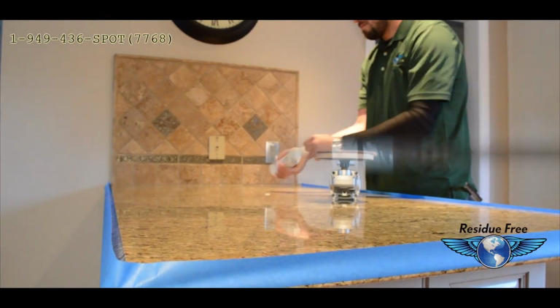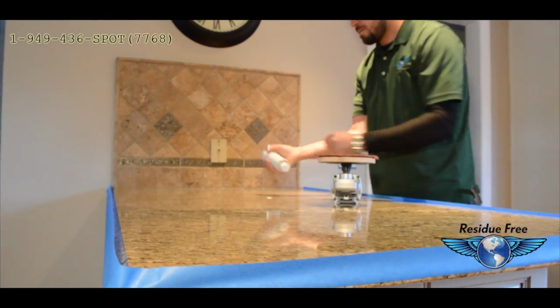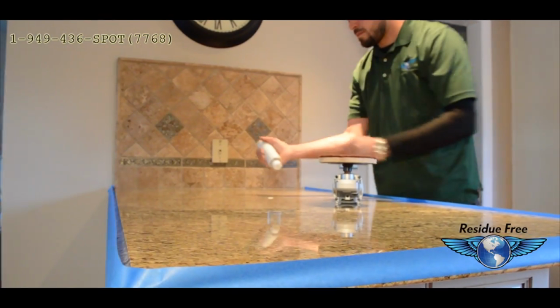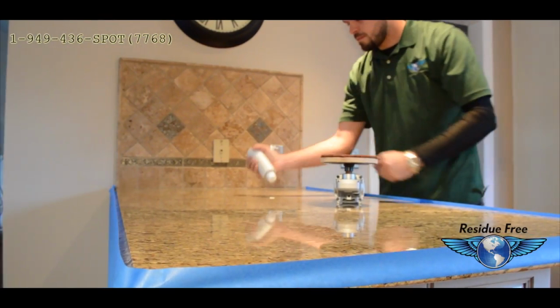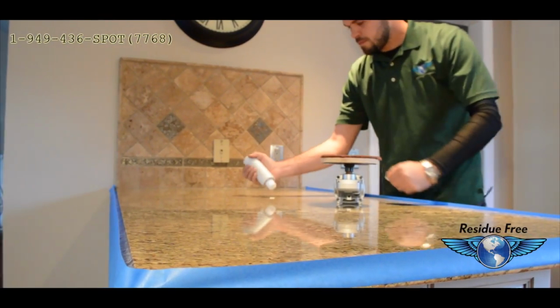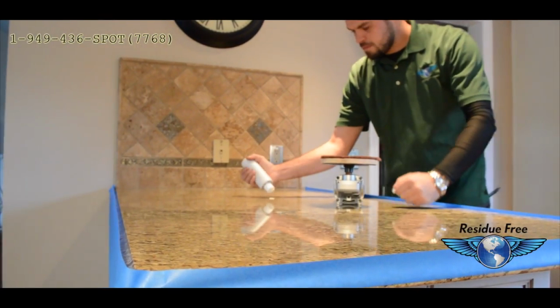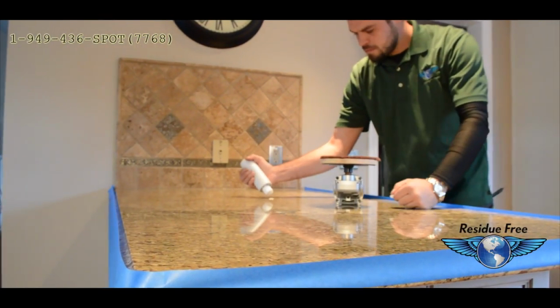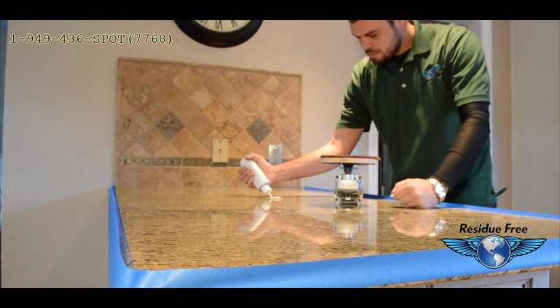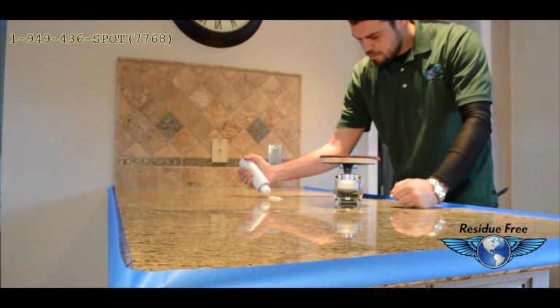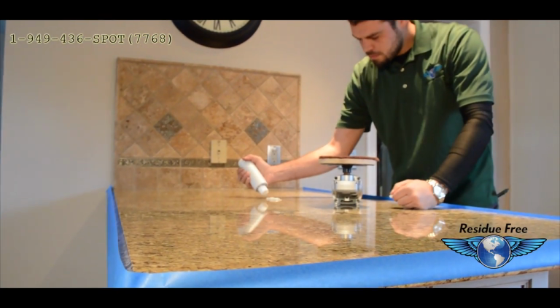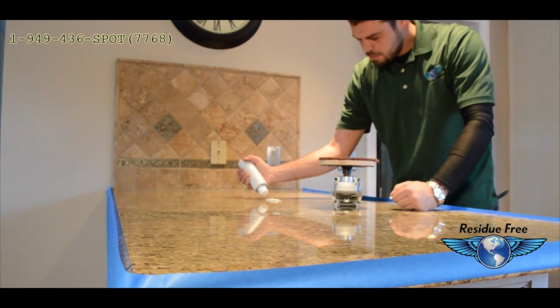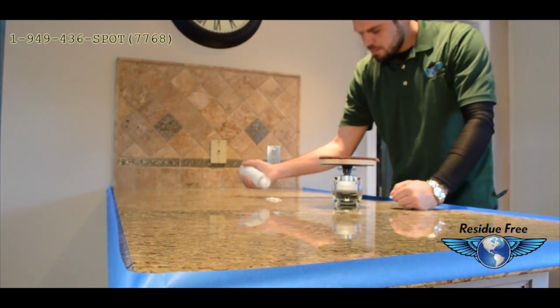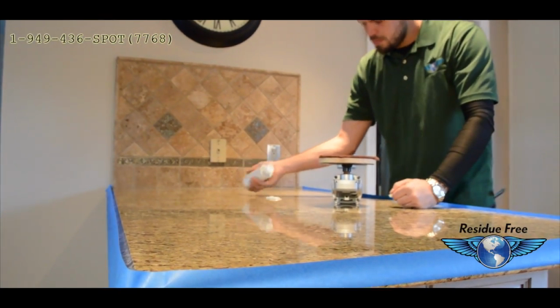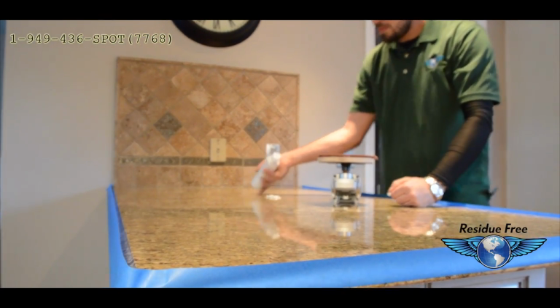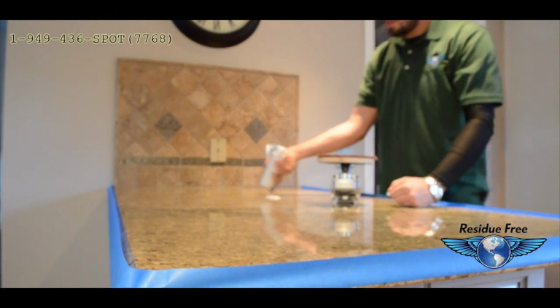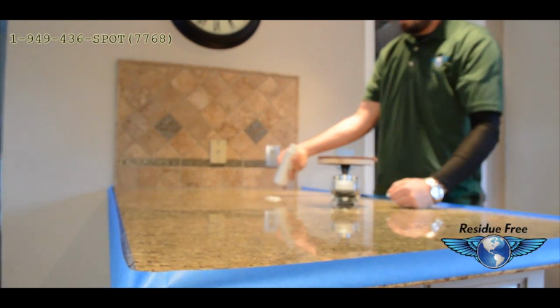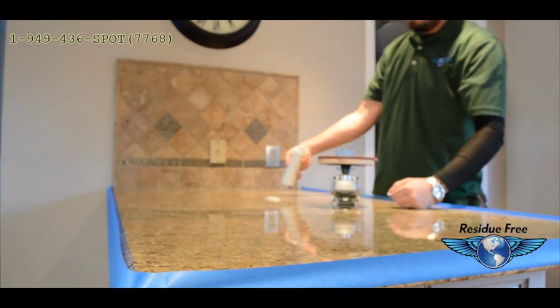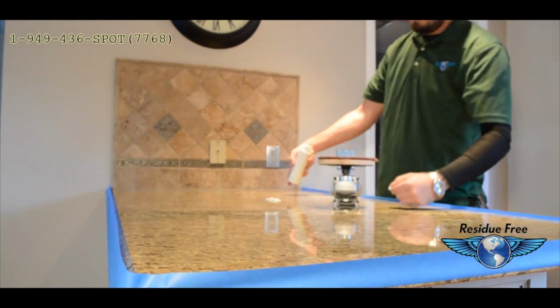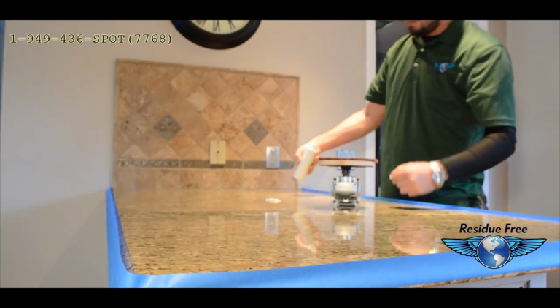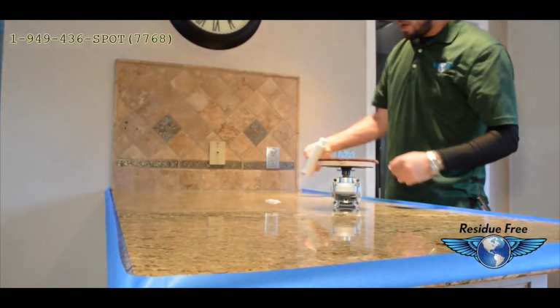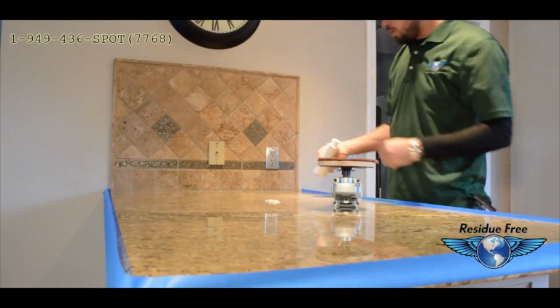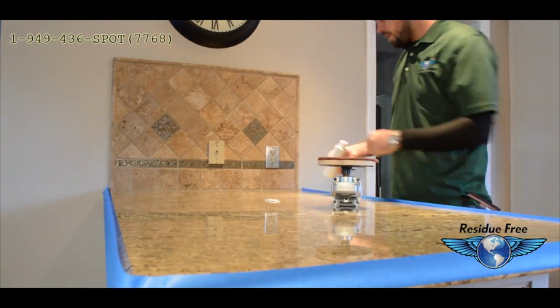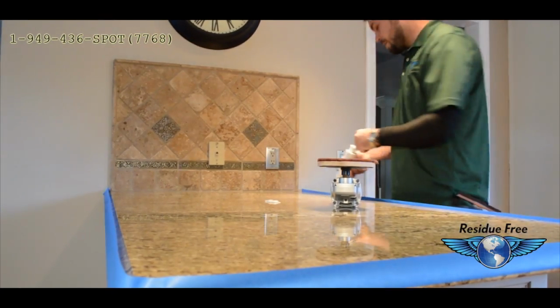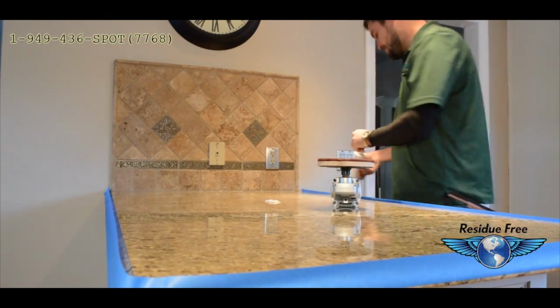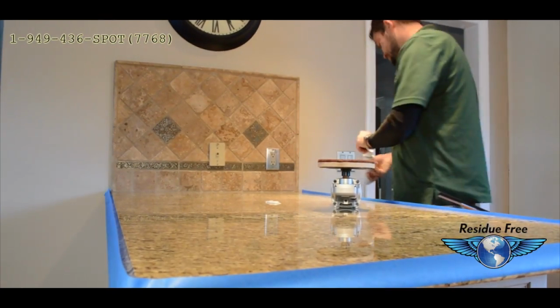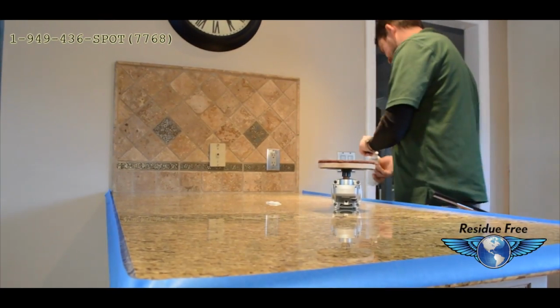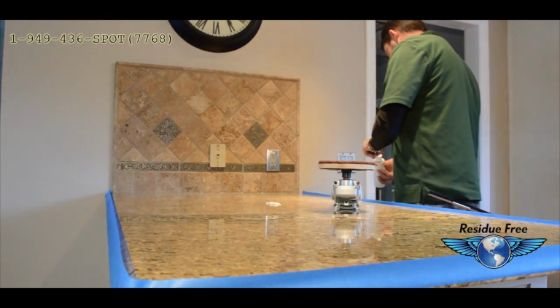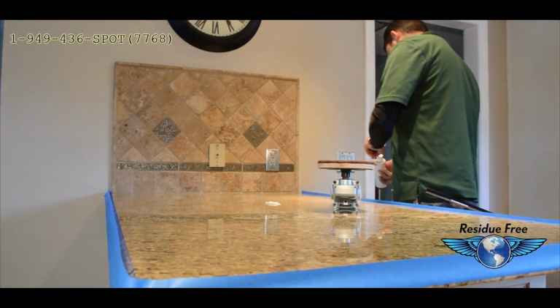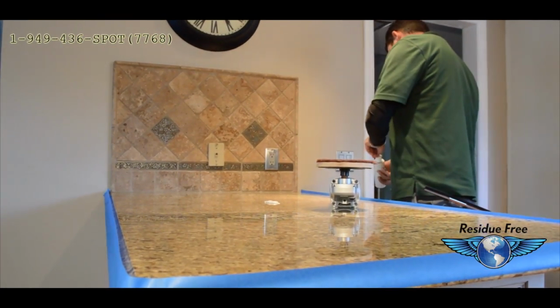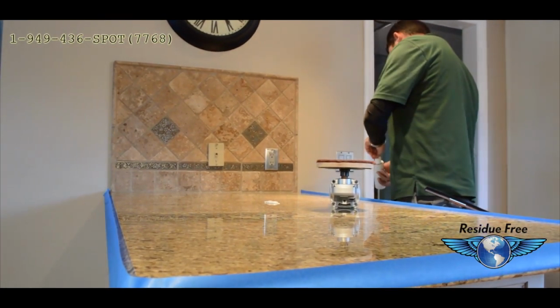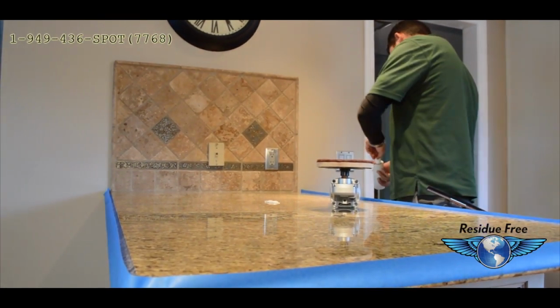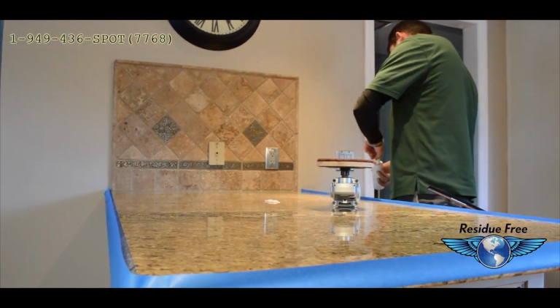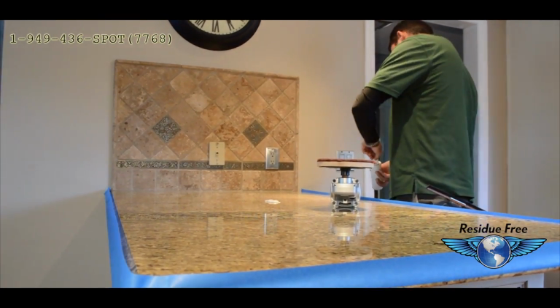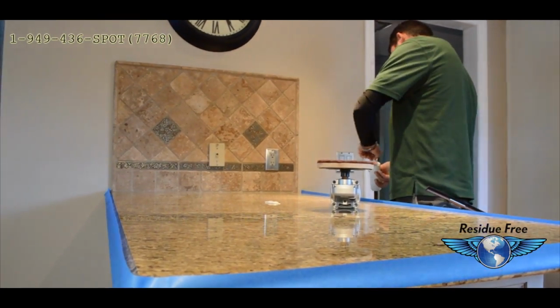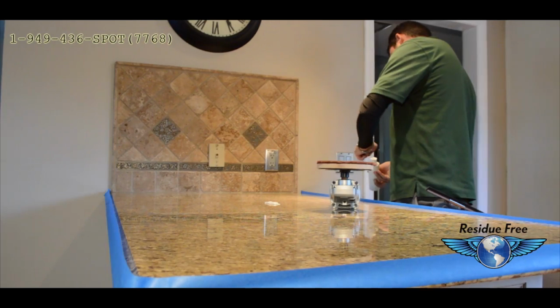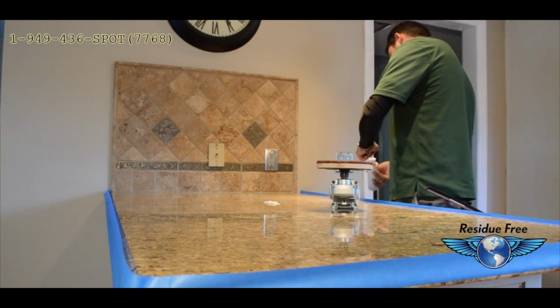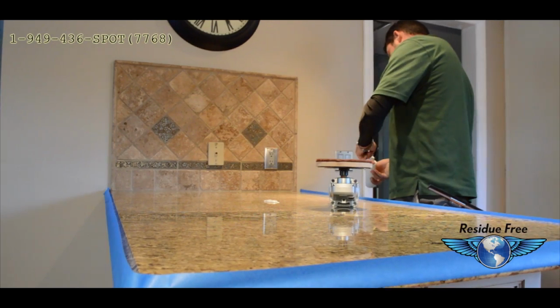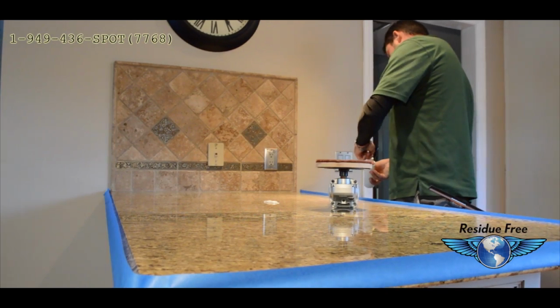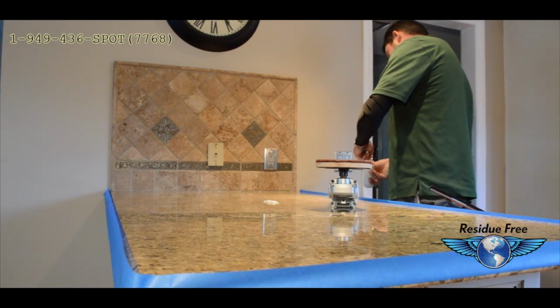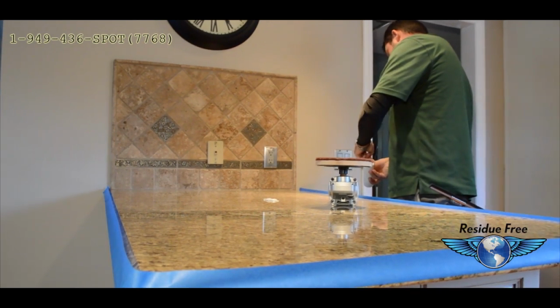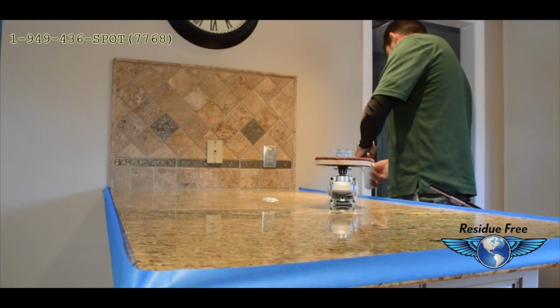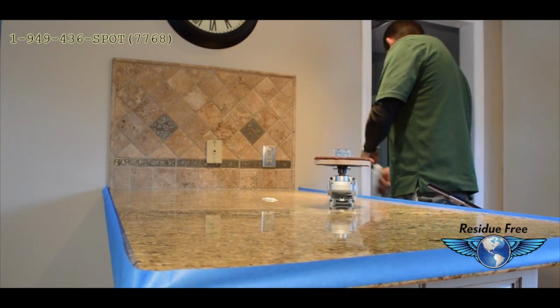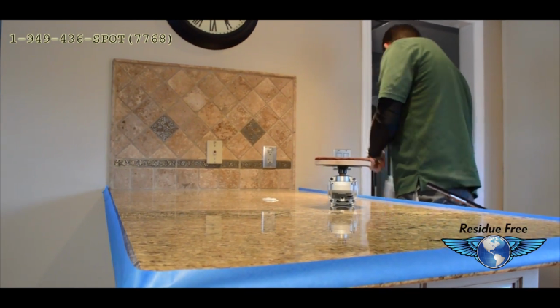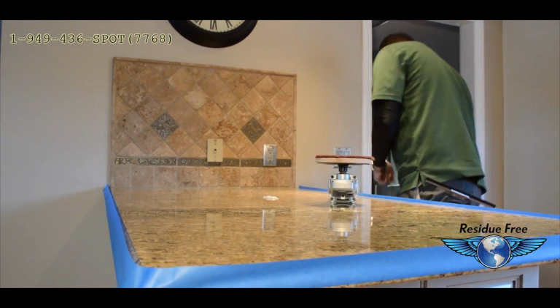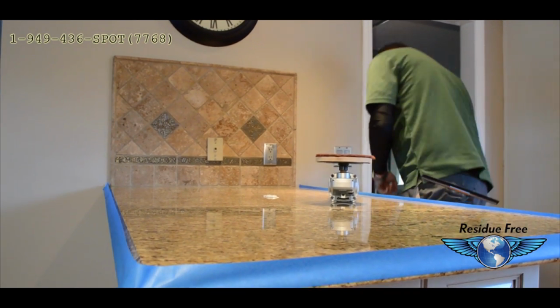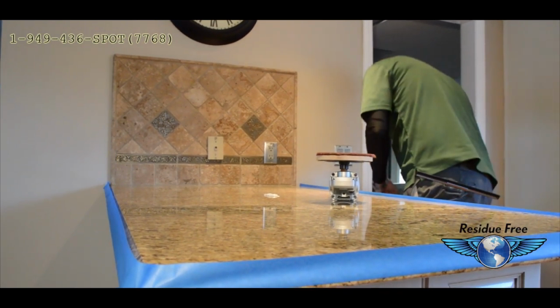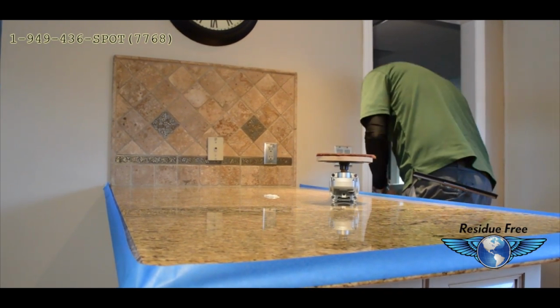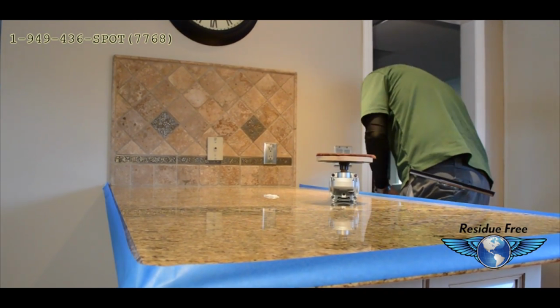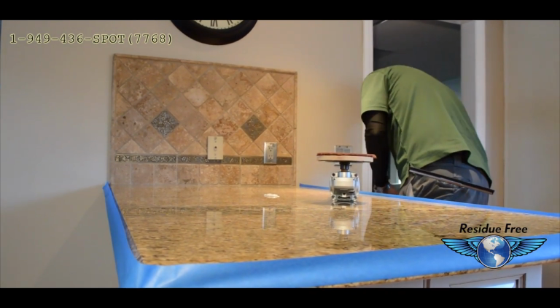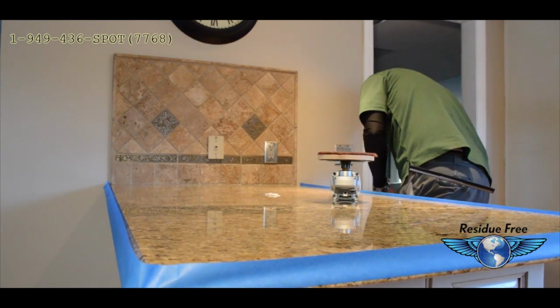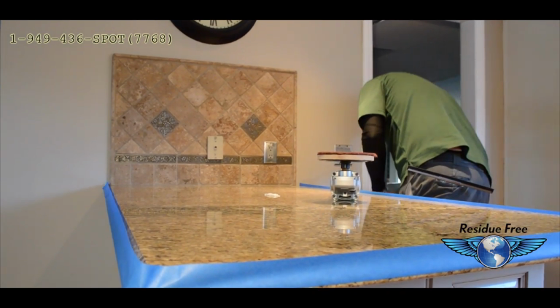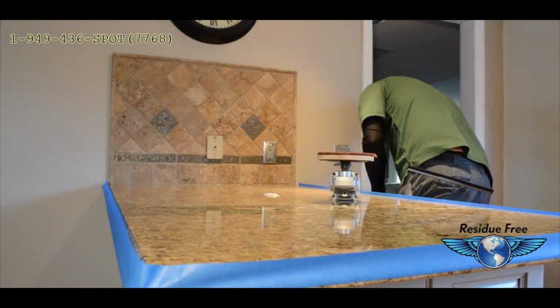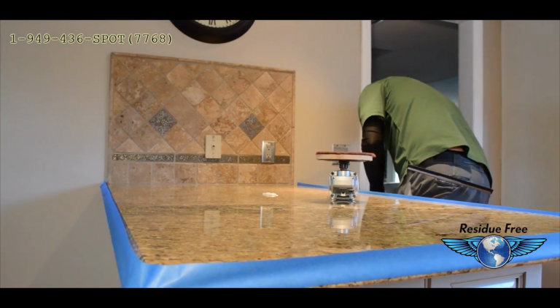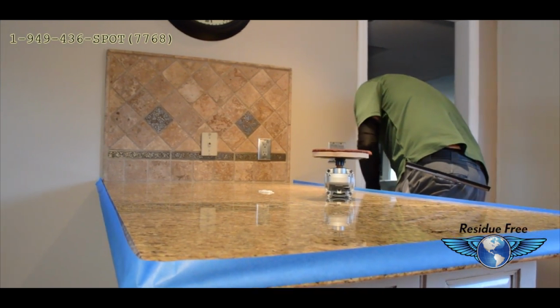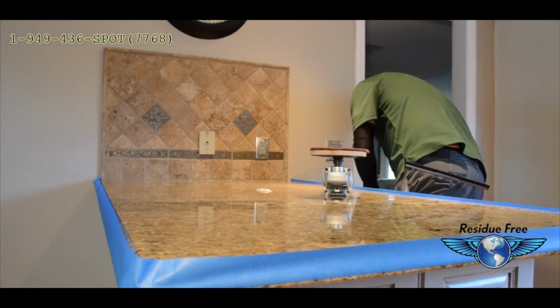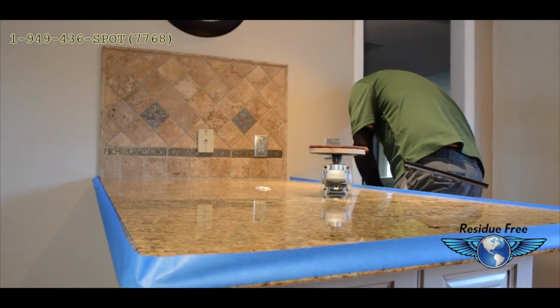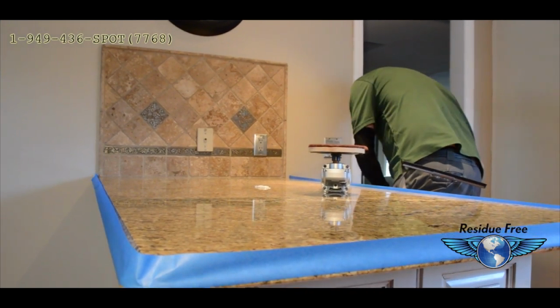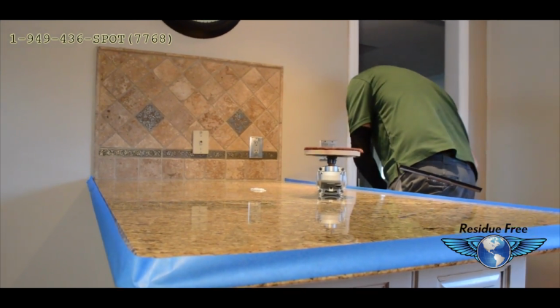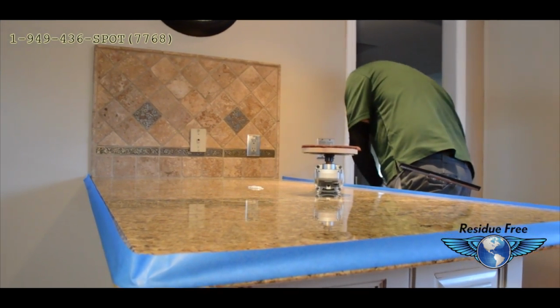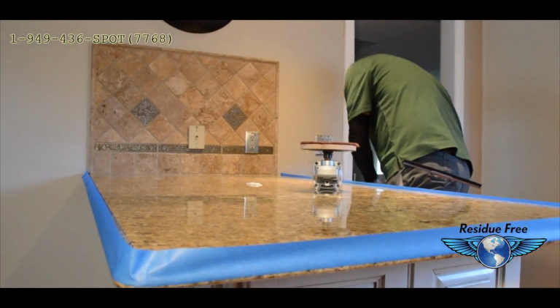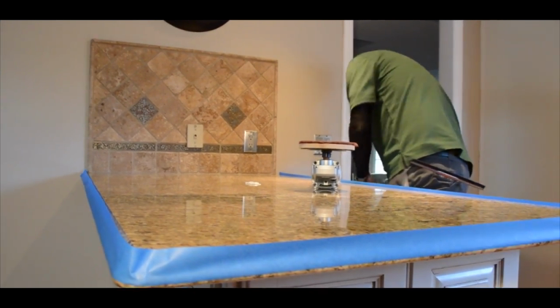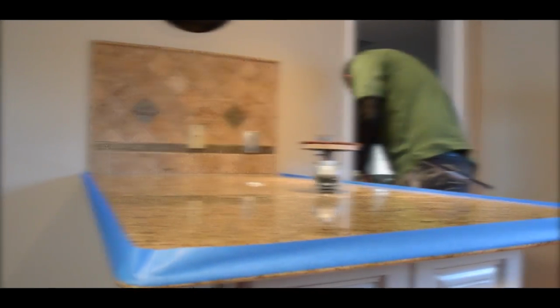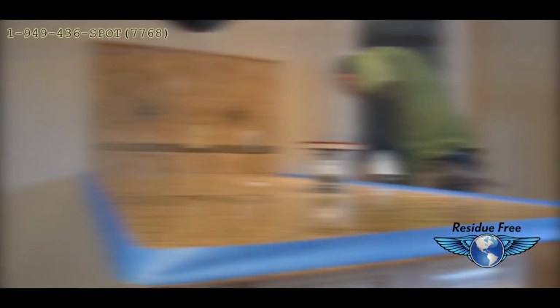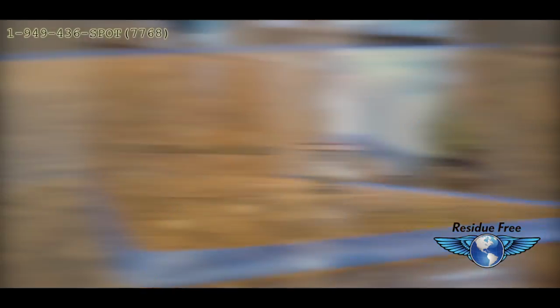We start by taping off the edges of the granite. This makes sure that no mess gets anywhere other than the area that is supposed to be cleaned.